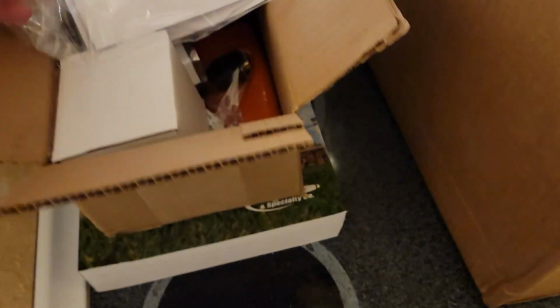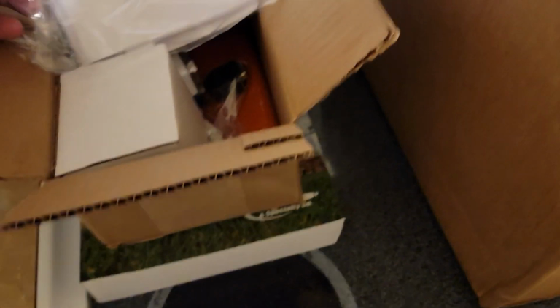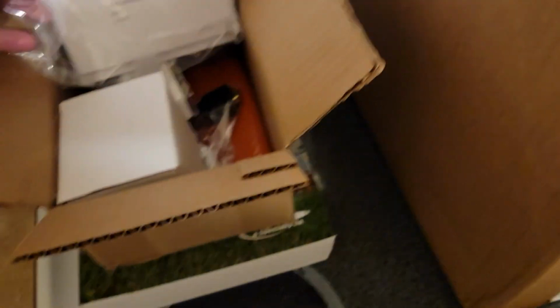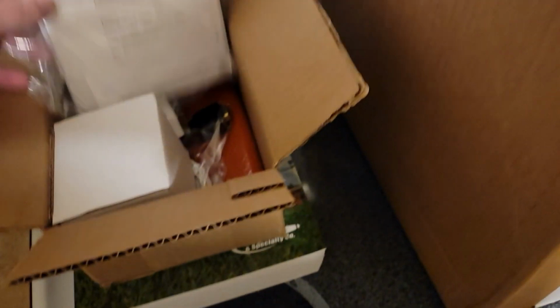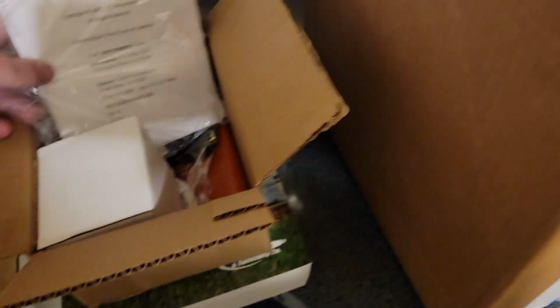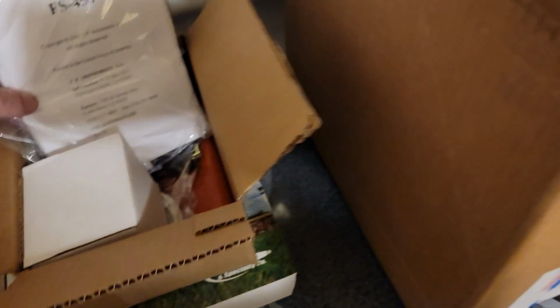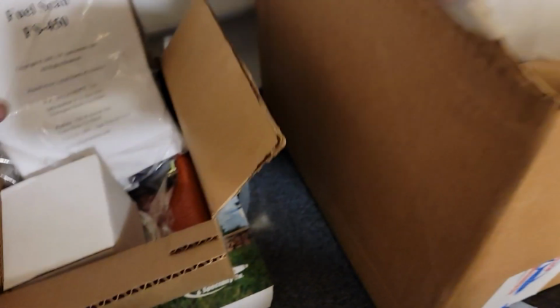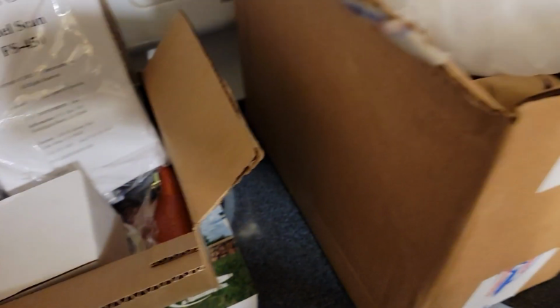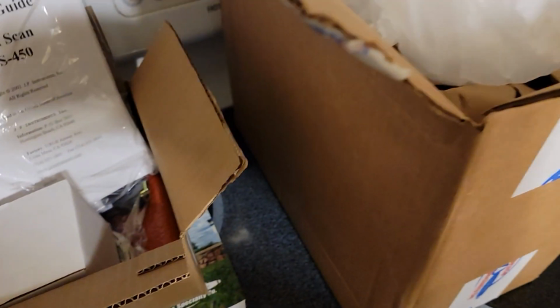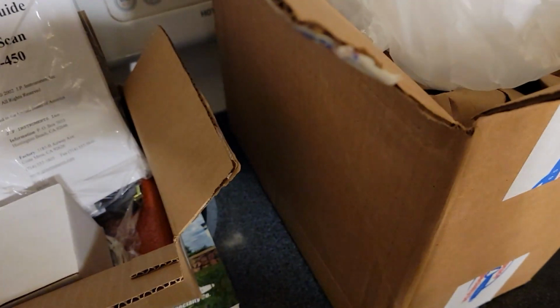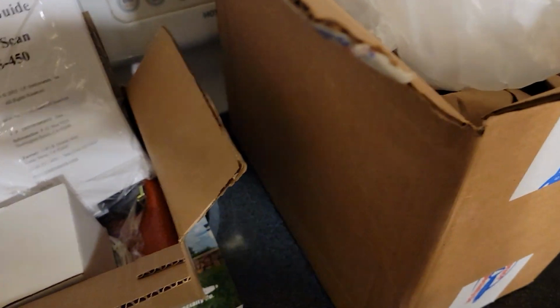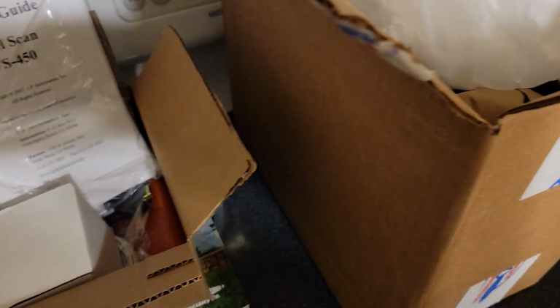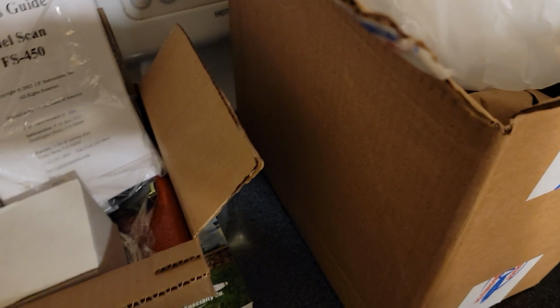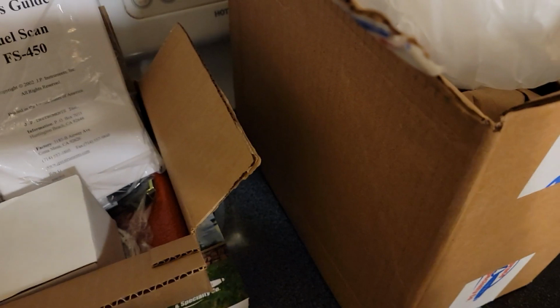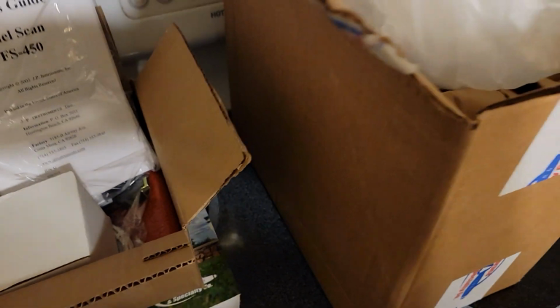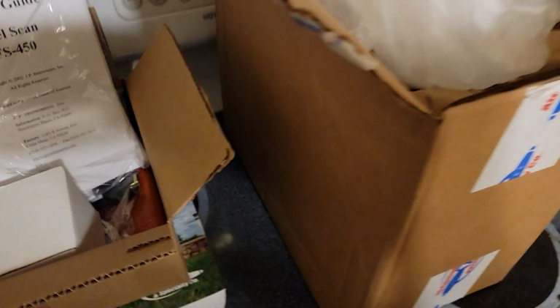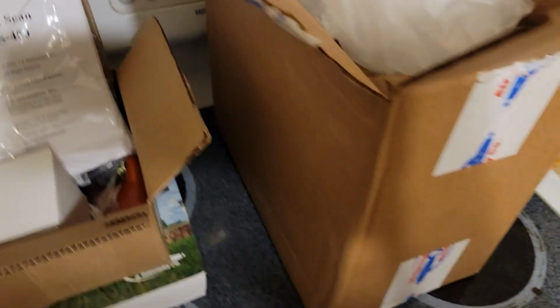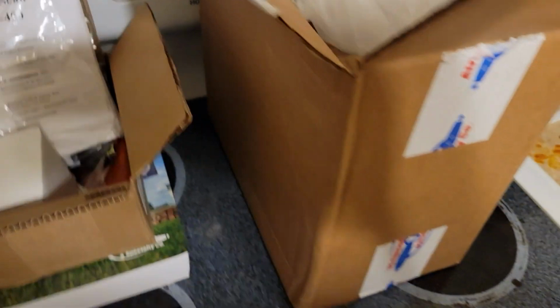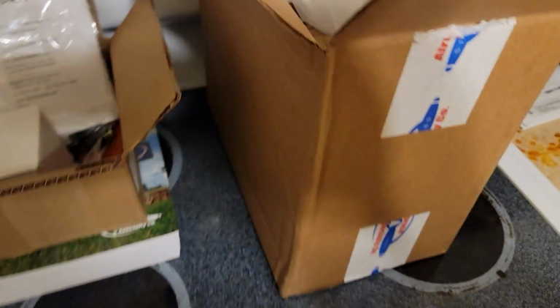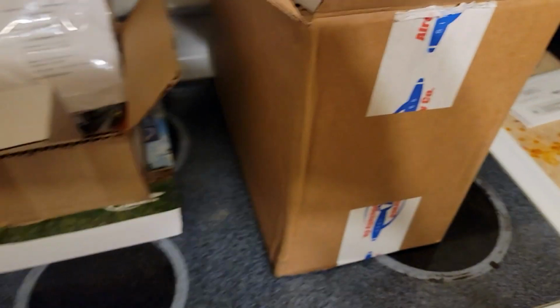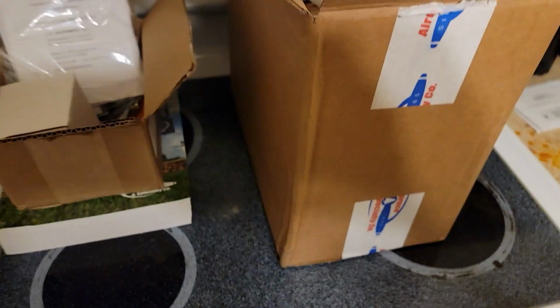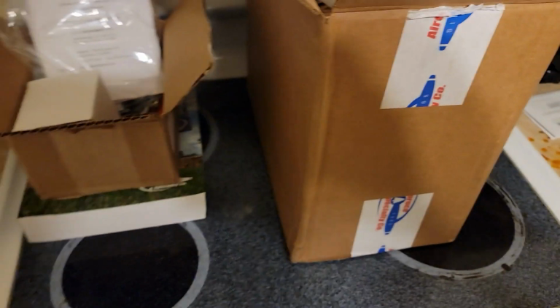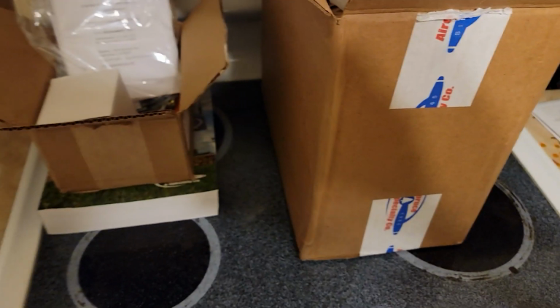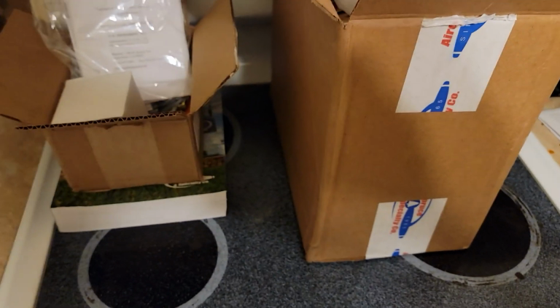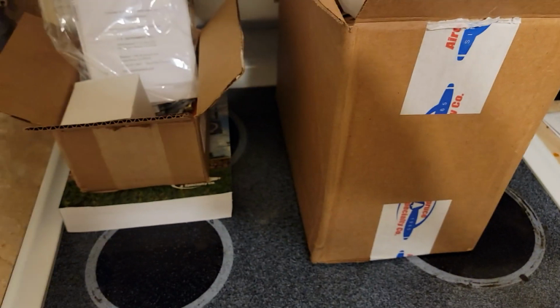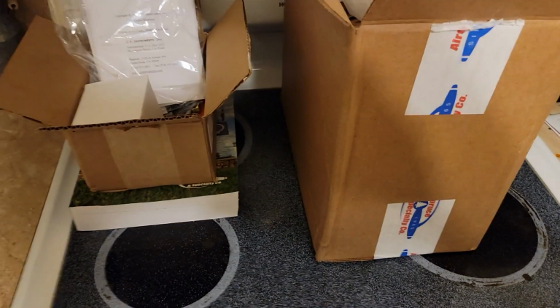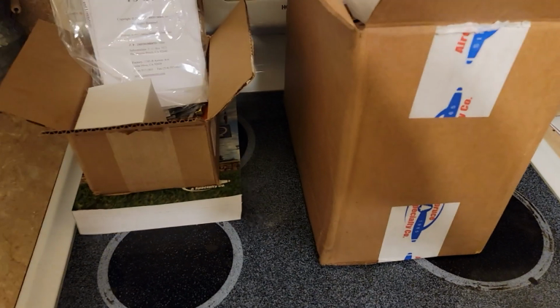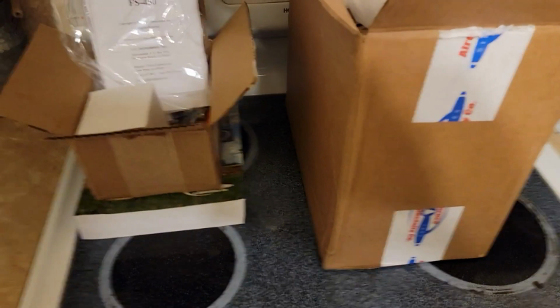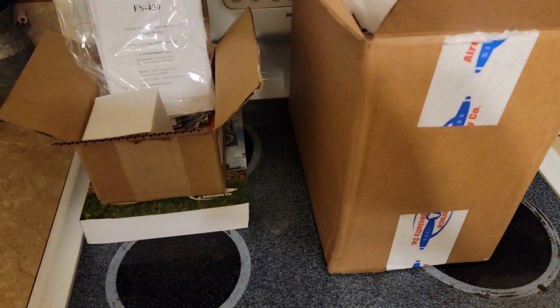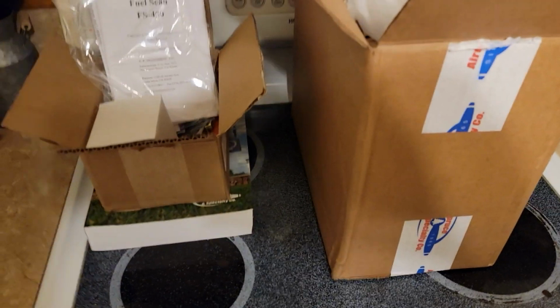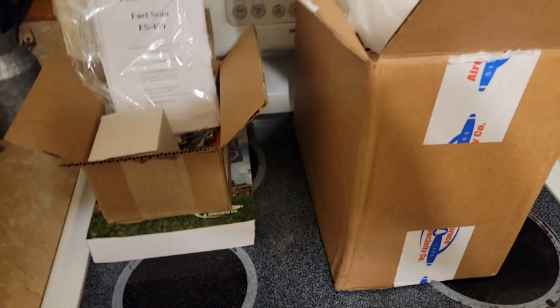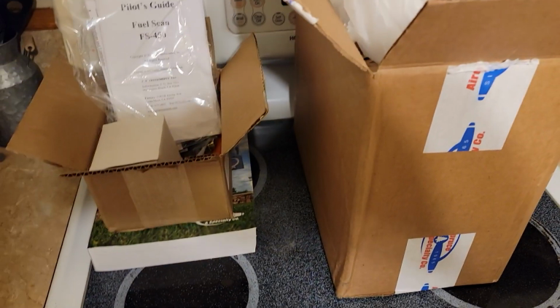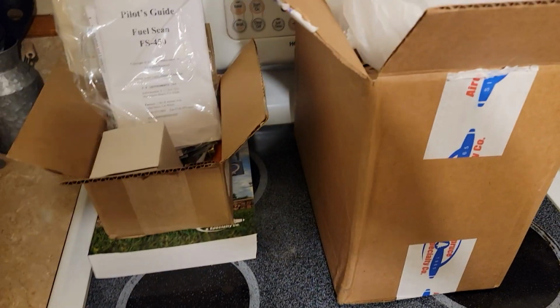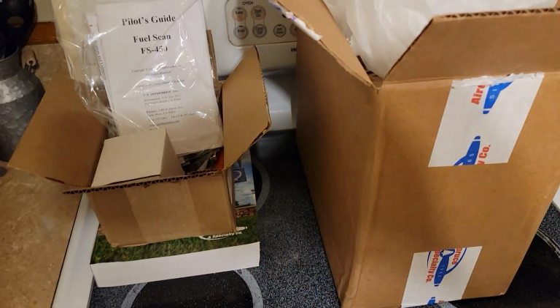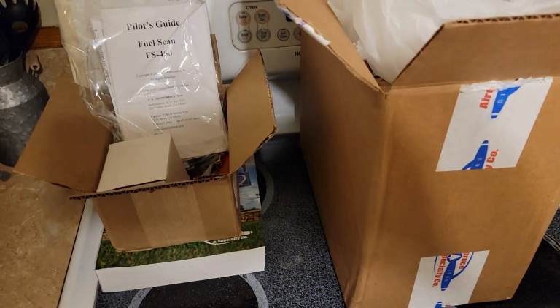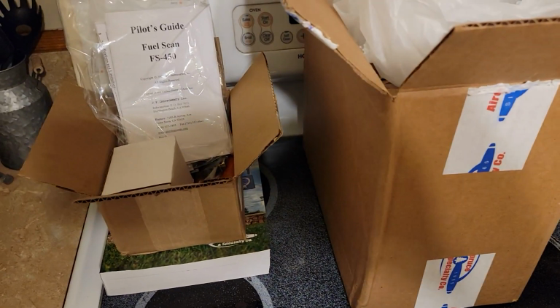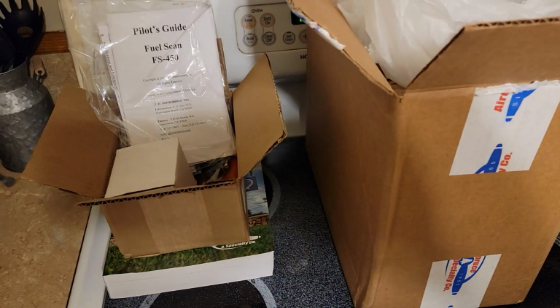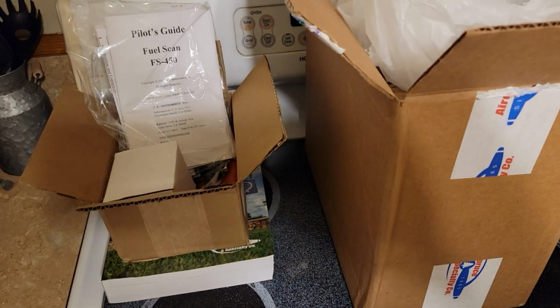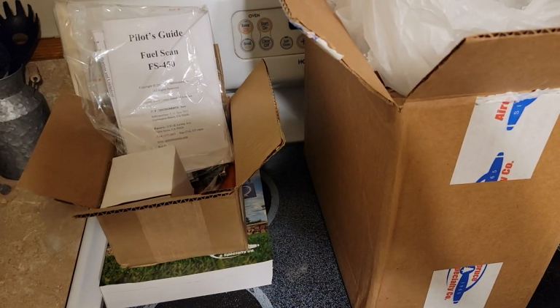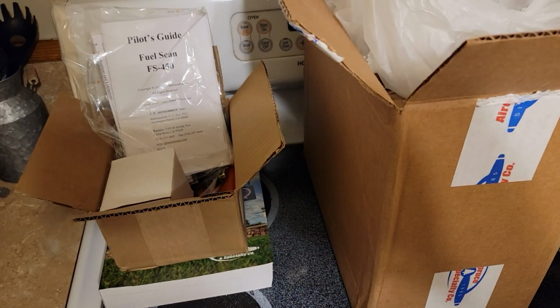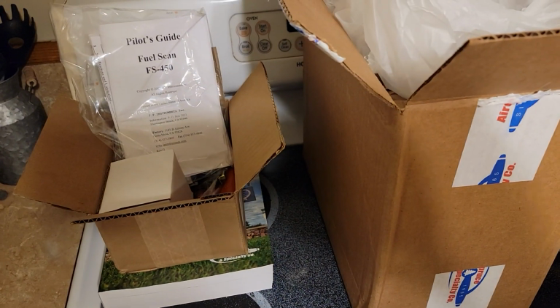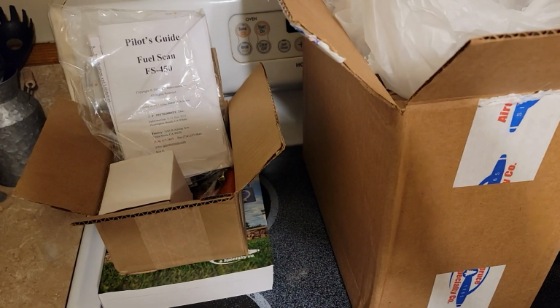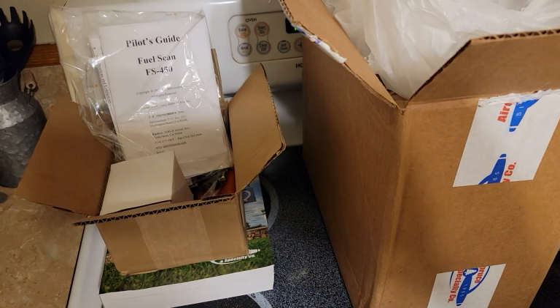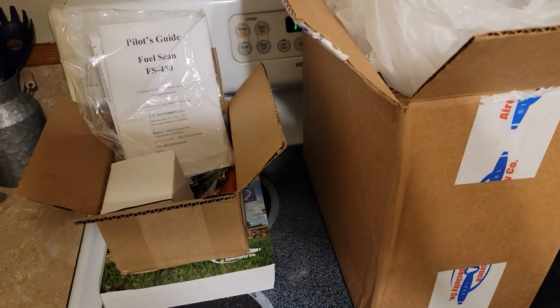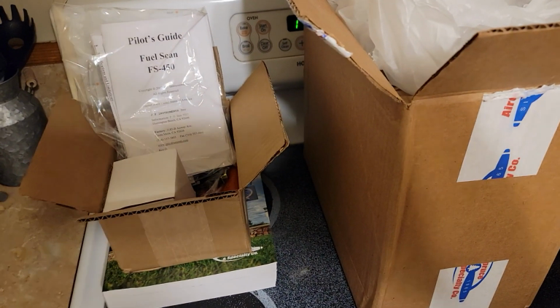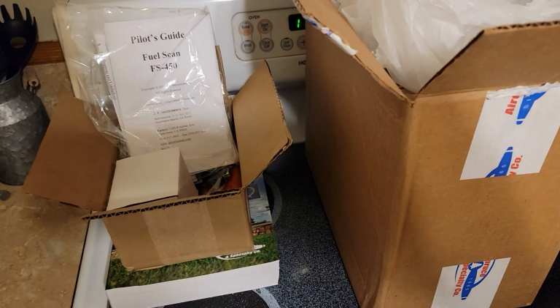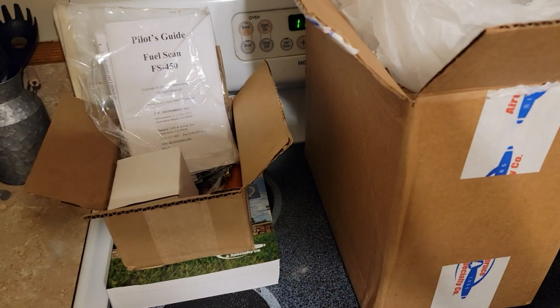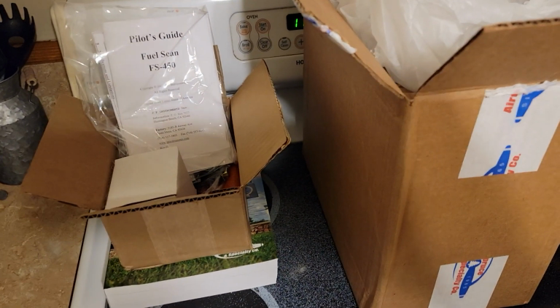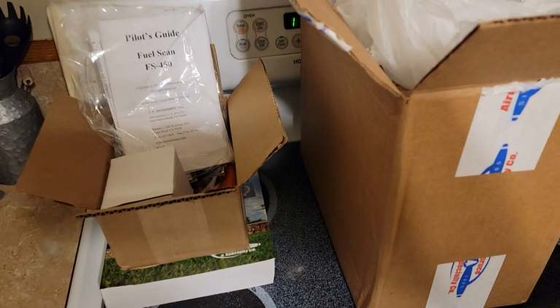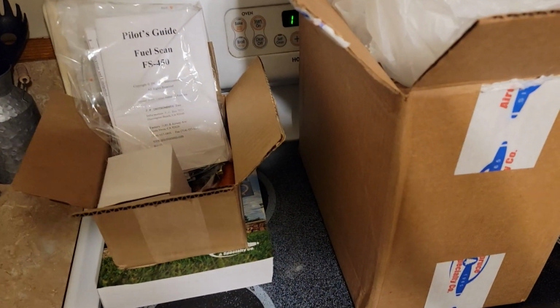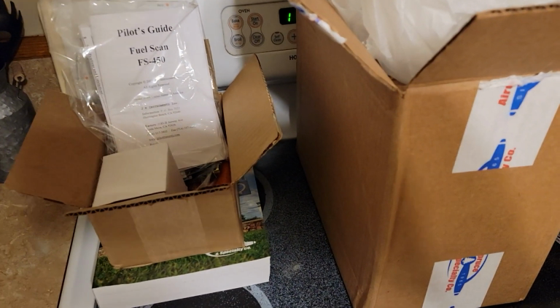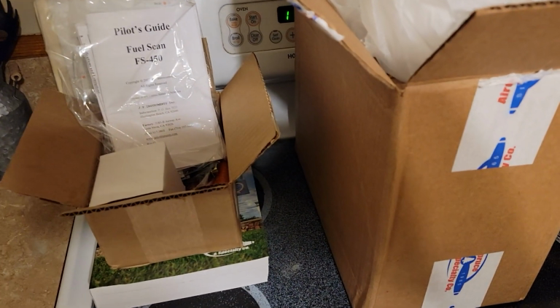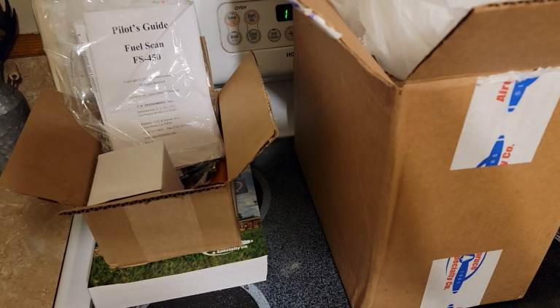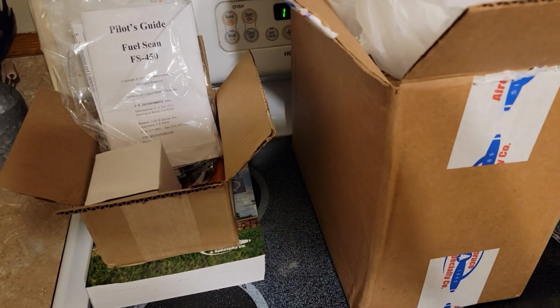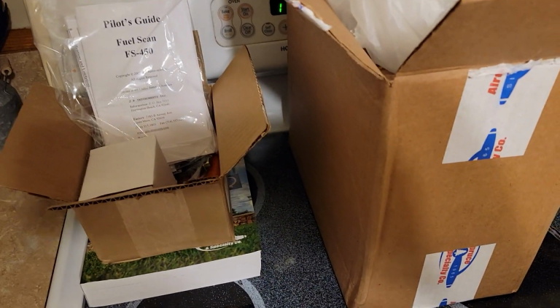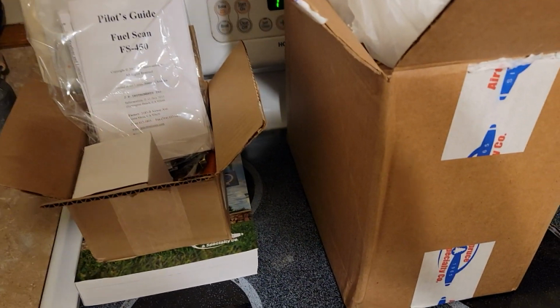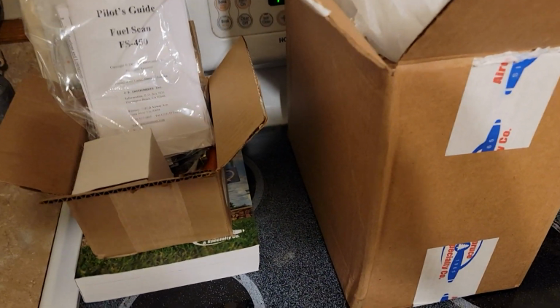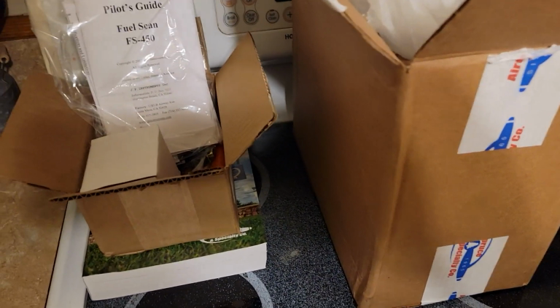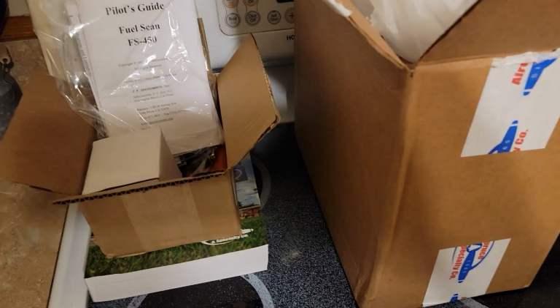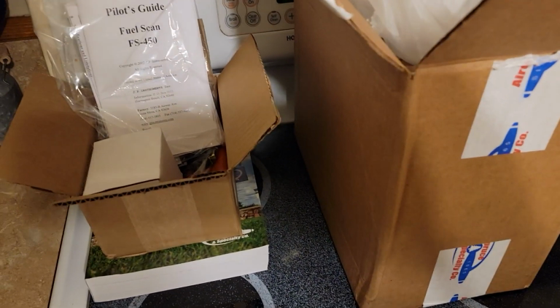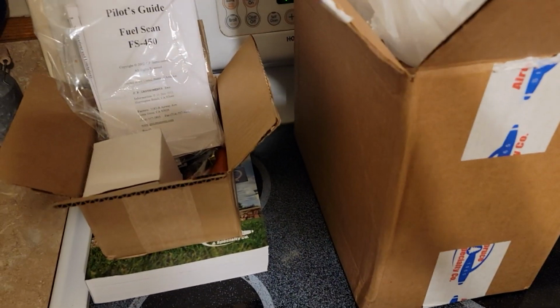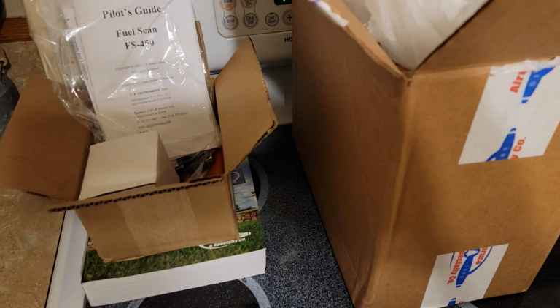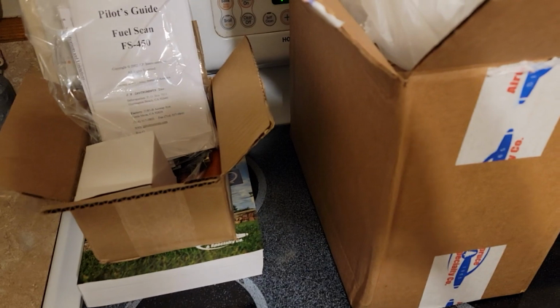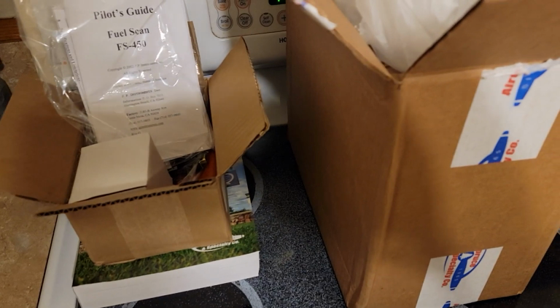As you can see, I'm like a kid in a candy shop. The UPS guy brought the package for me this afternoon, so I had to open it.